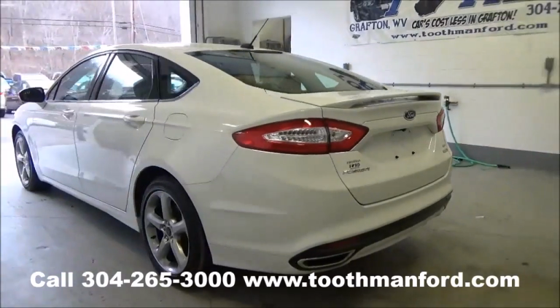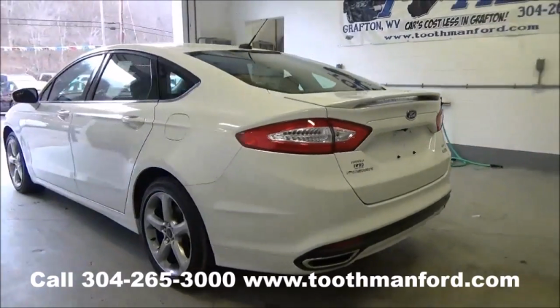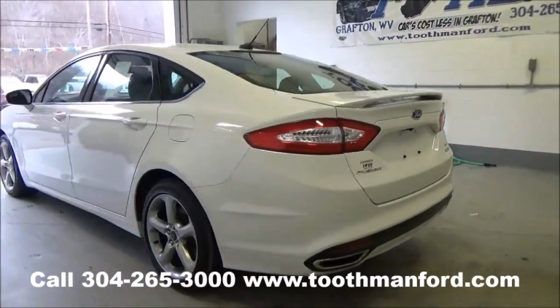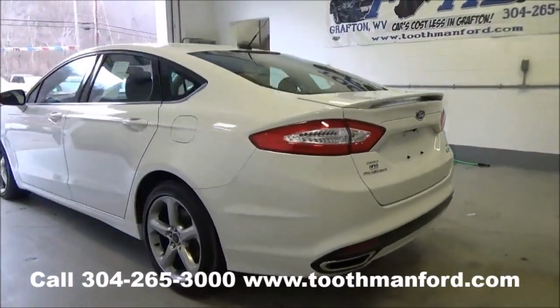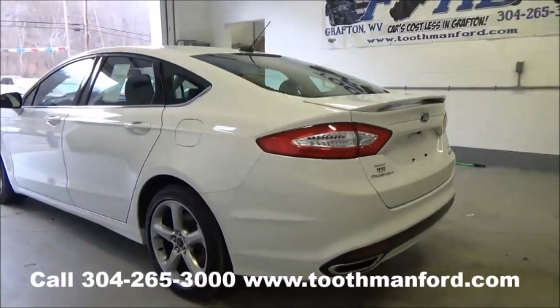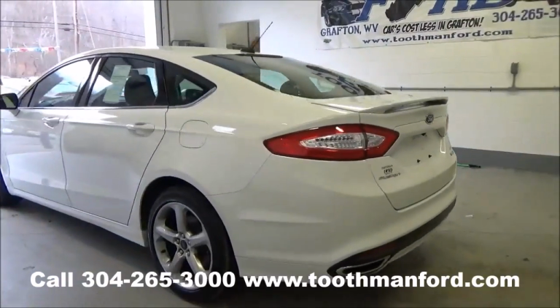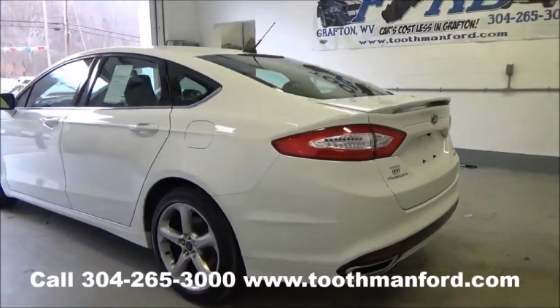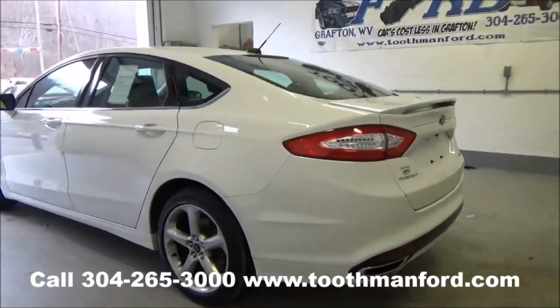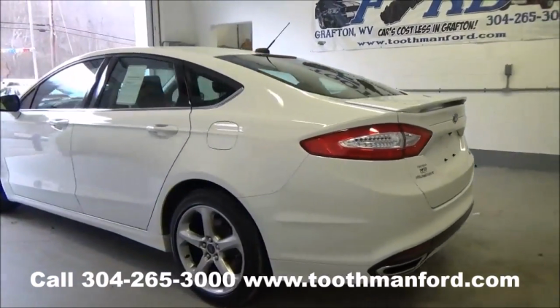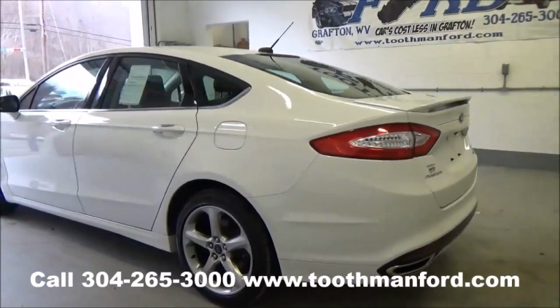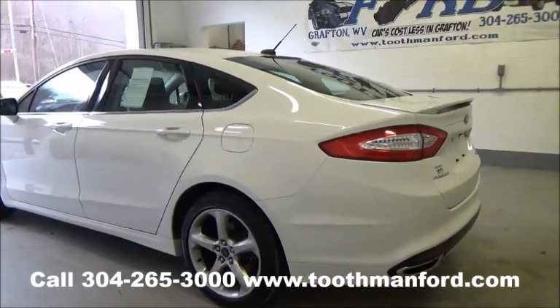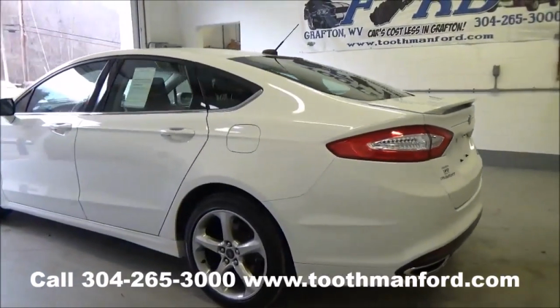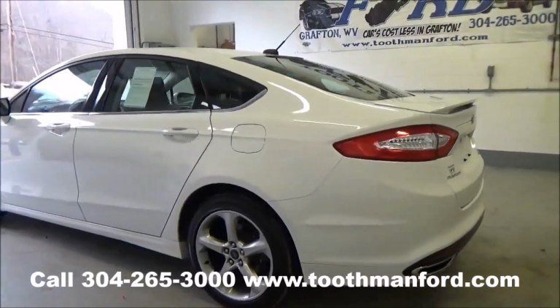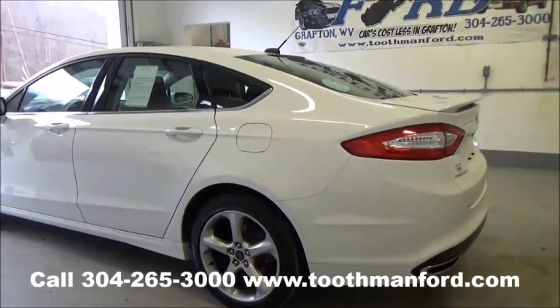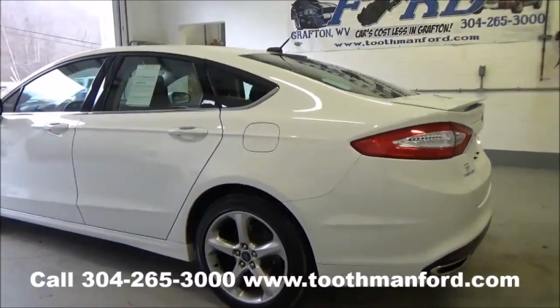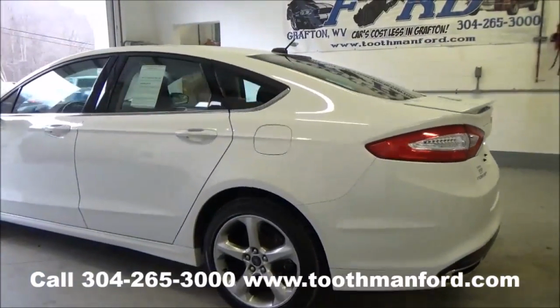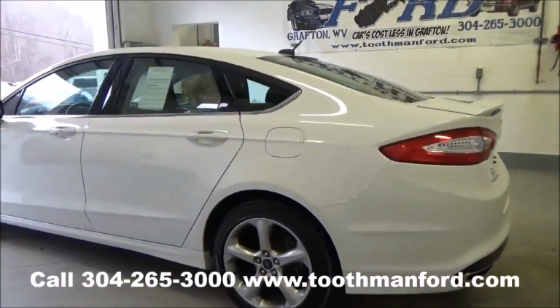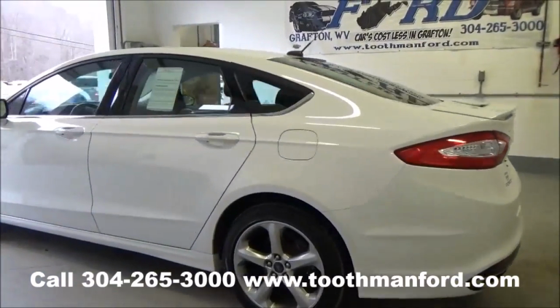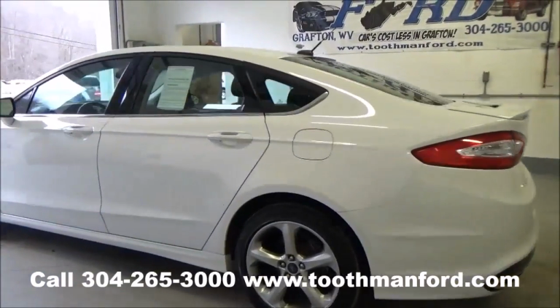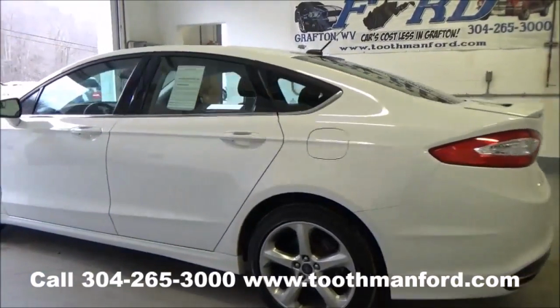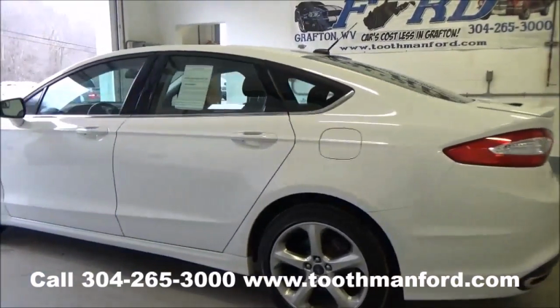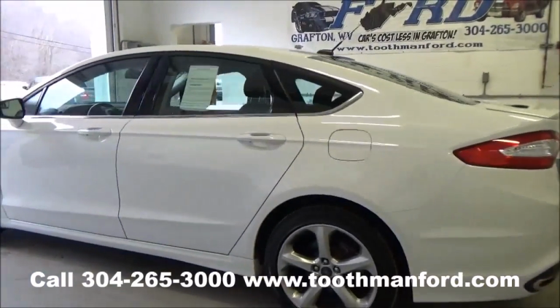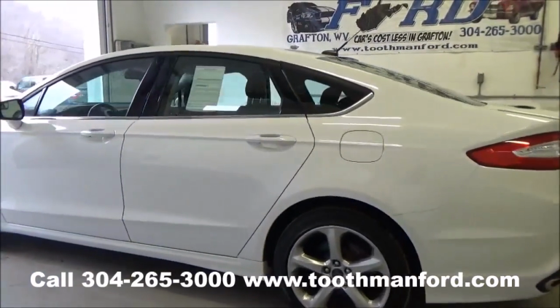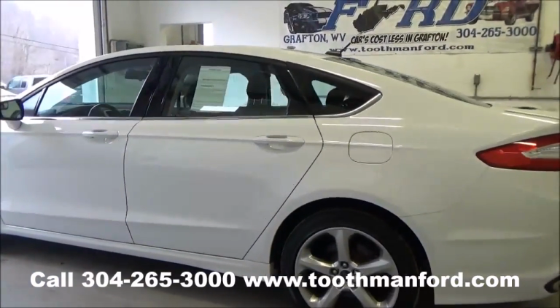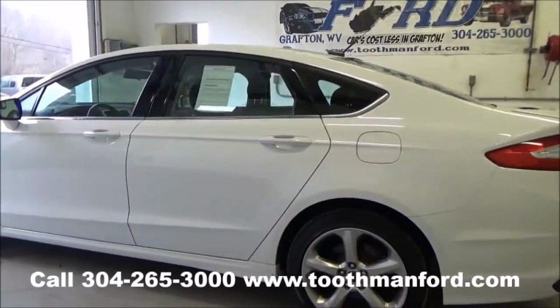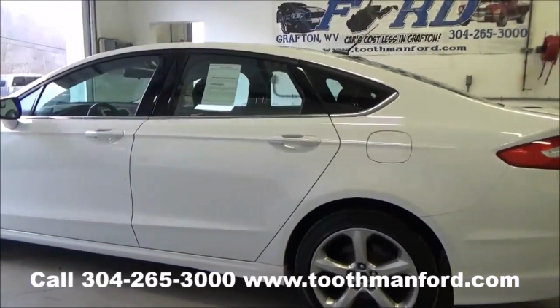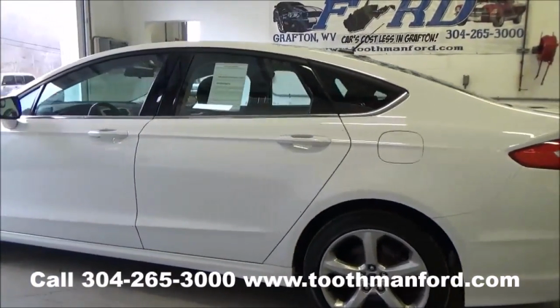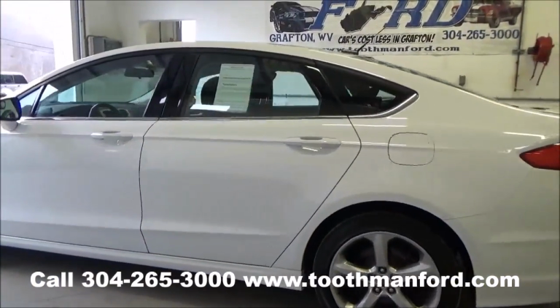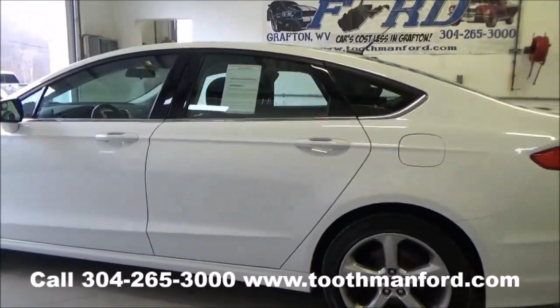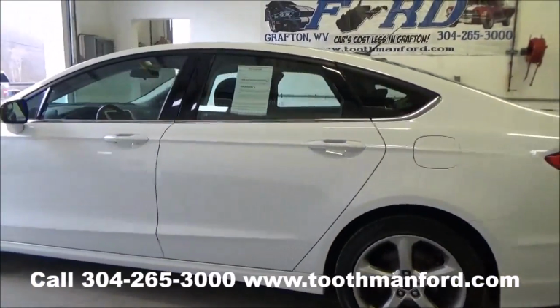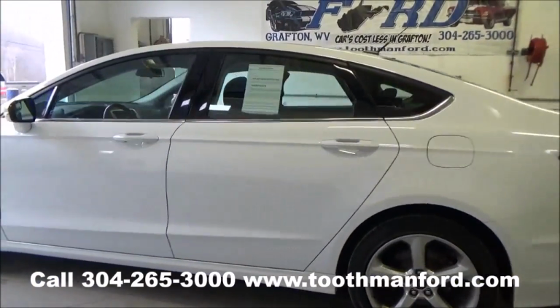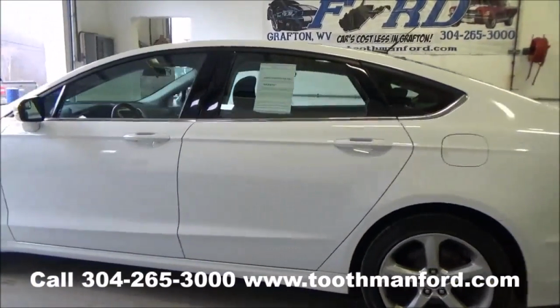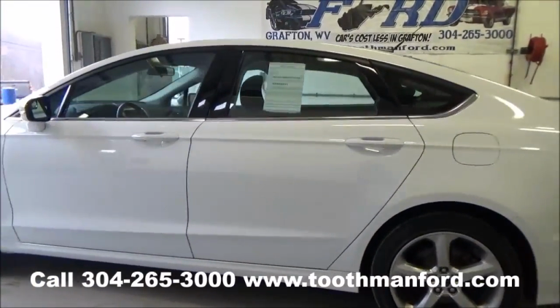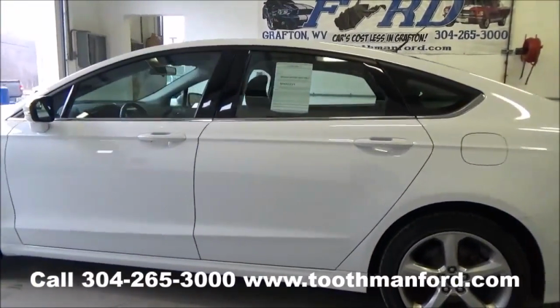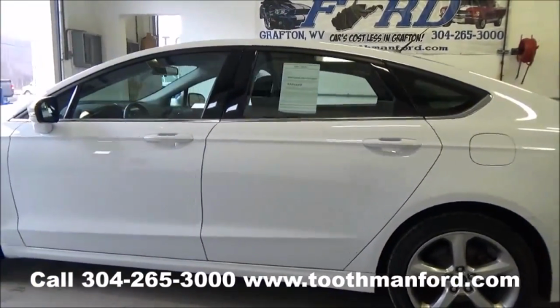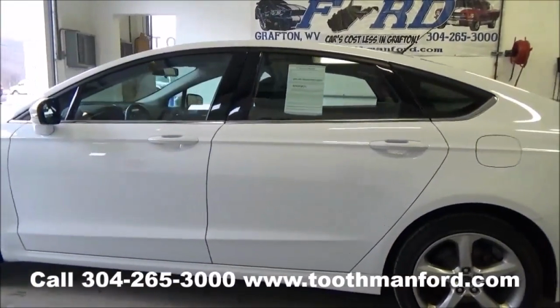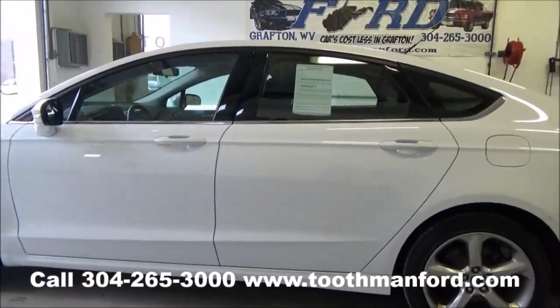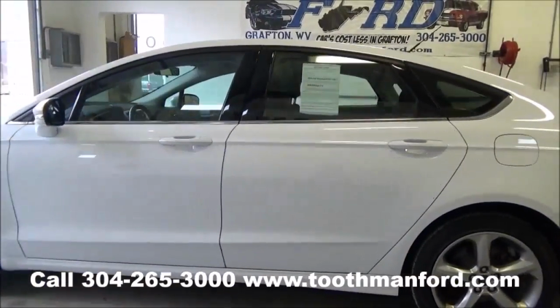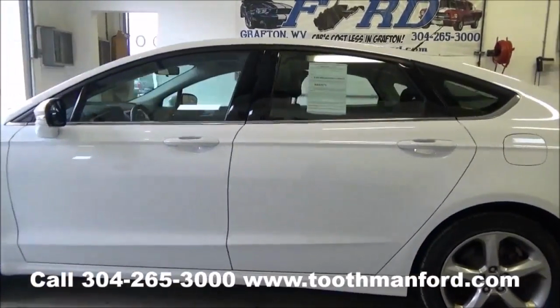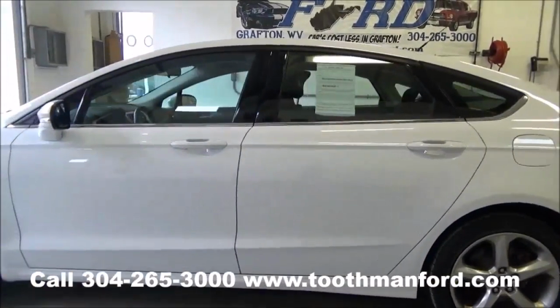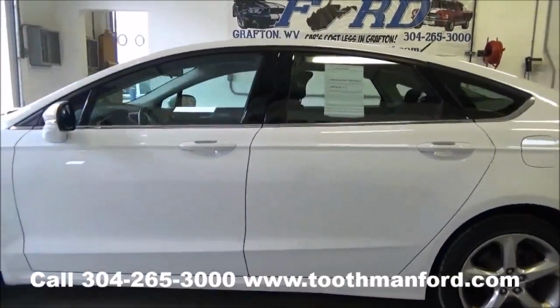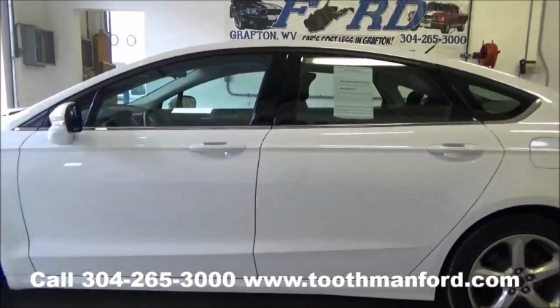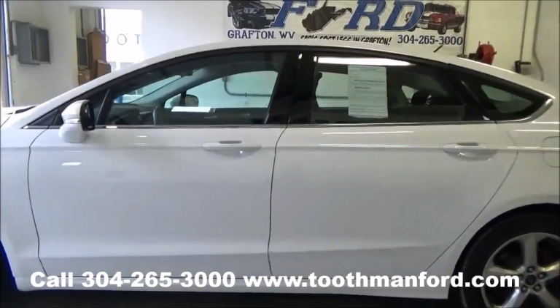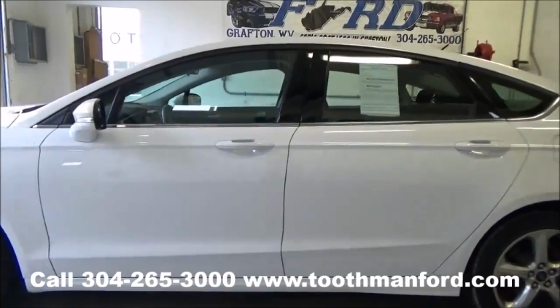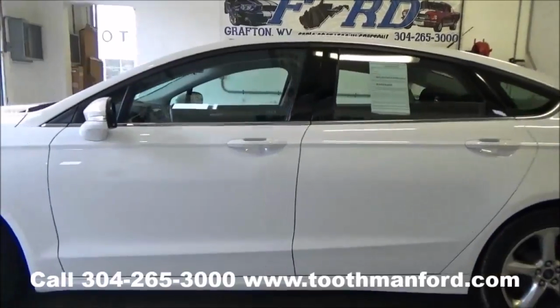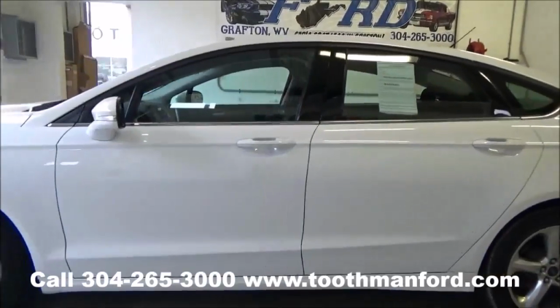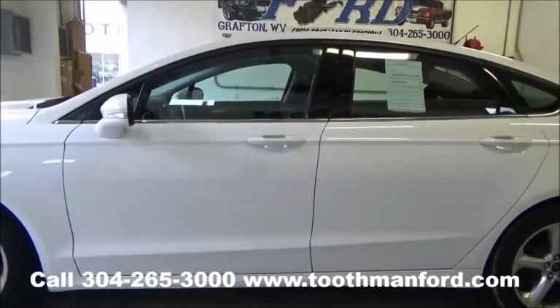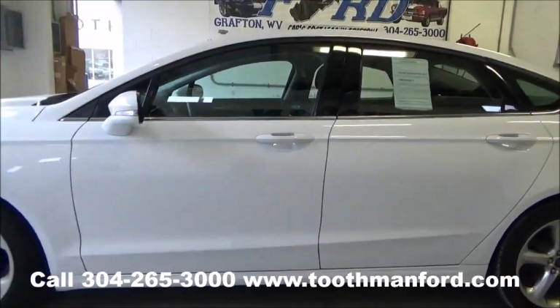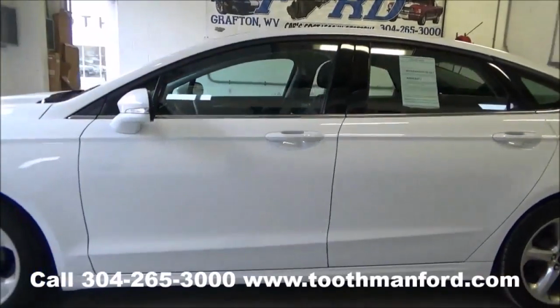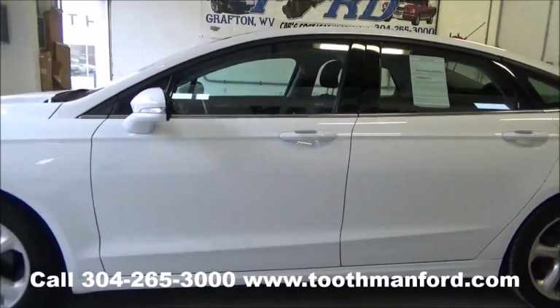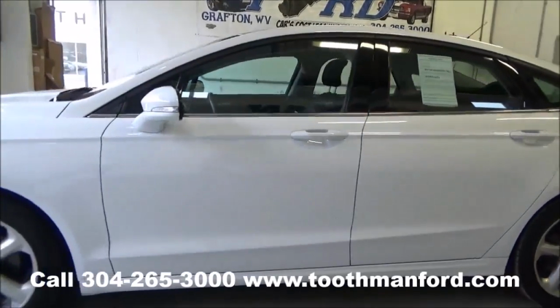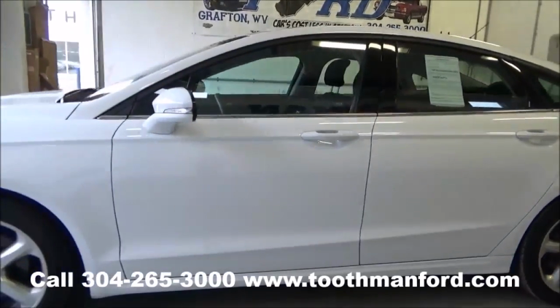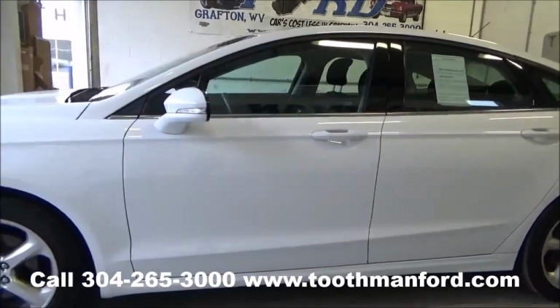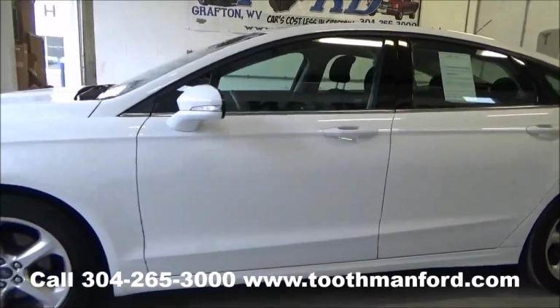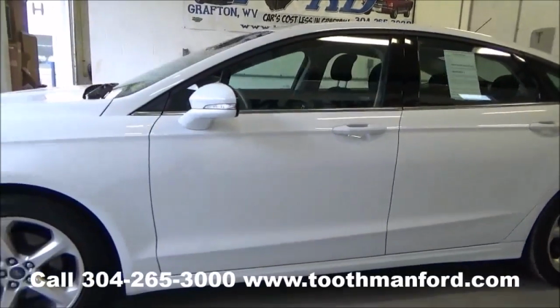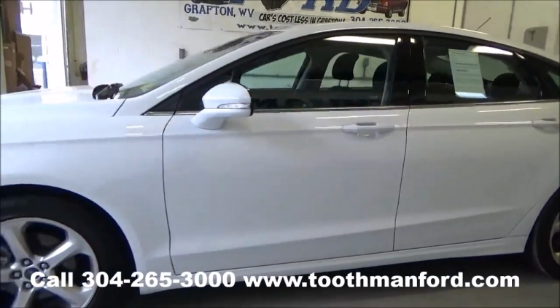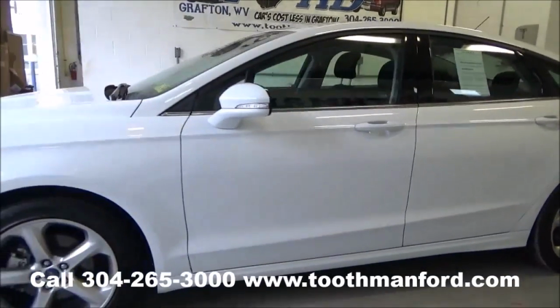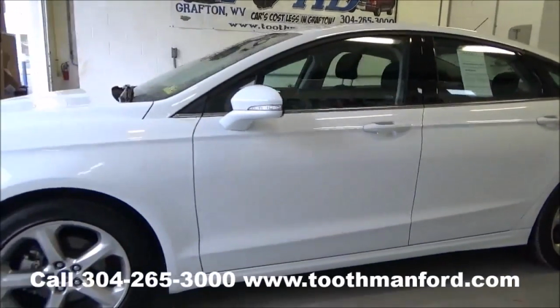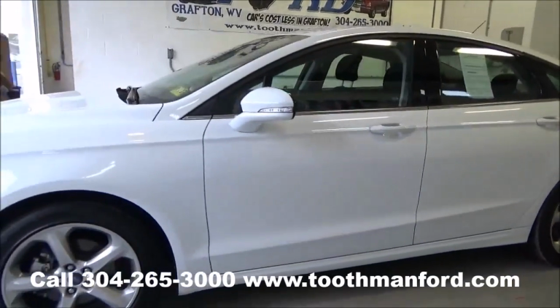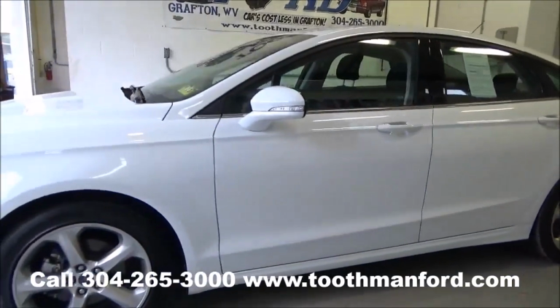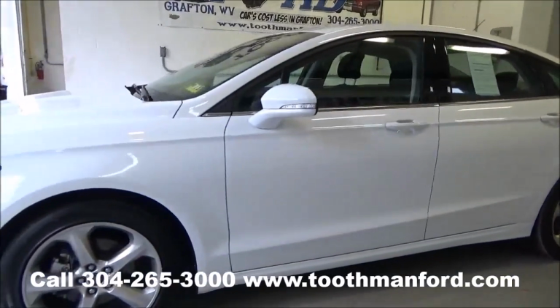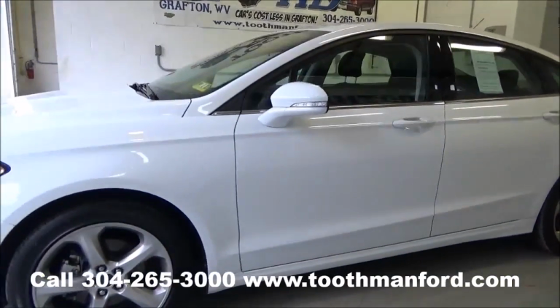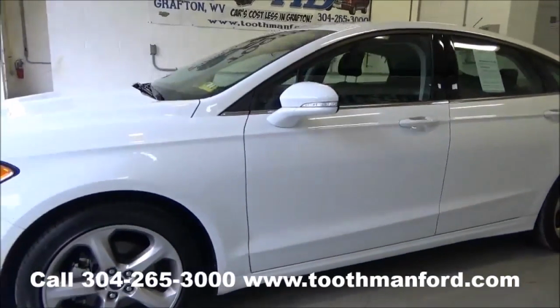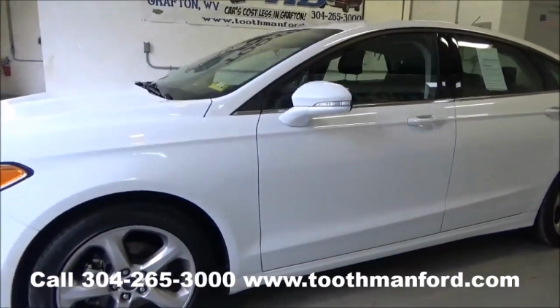Ready to go with a clean auto-check and the remainder of the factory warranty with 10,200 miles.